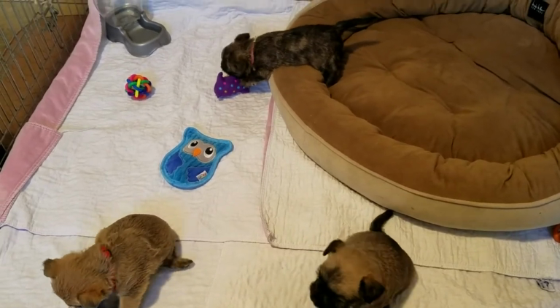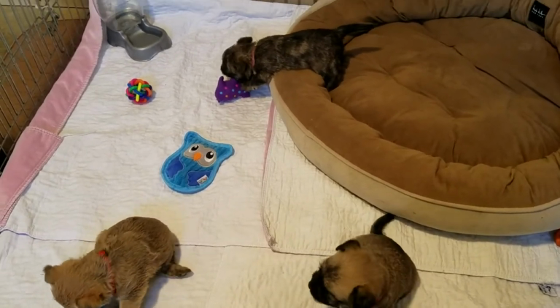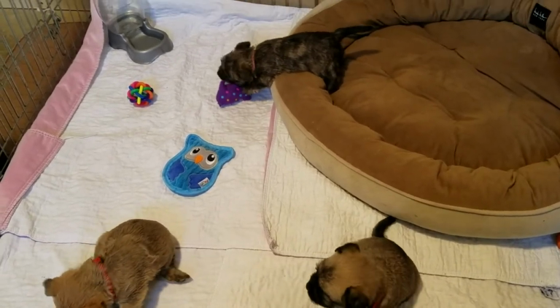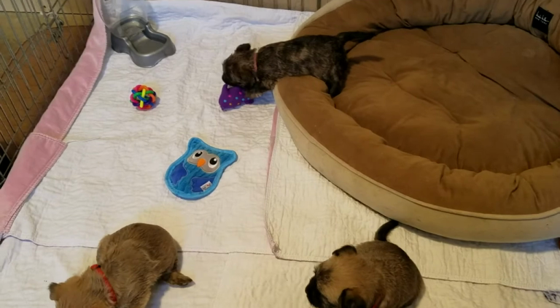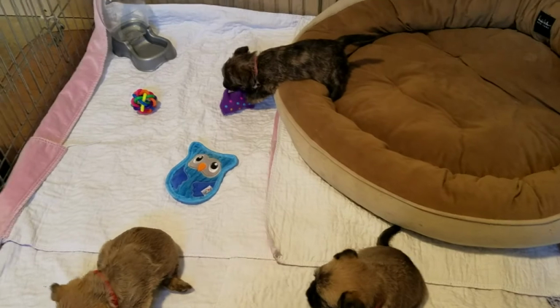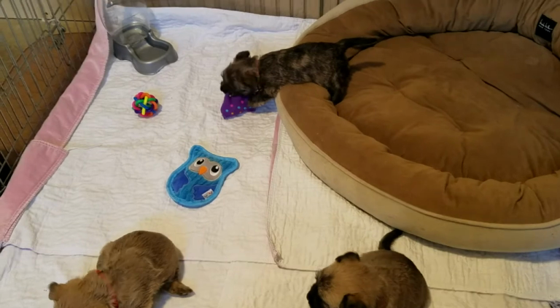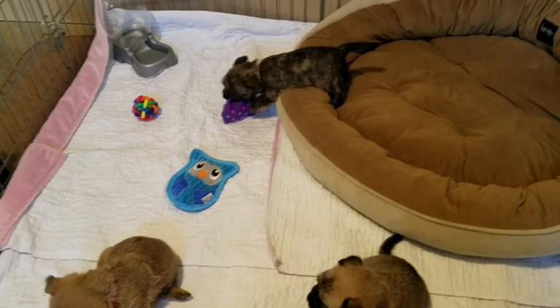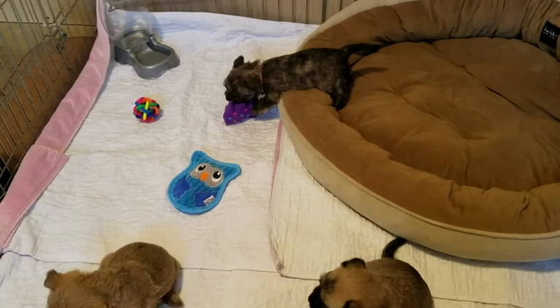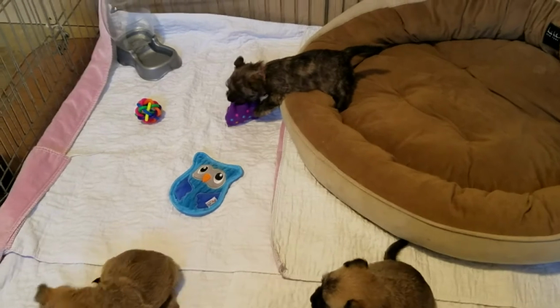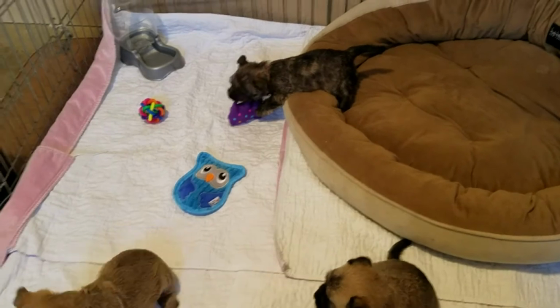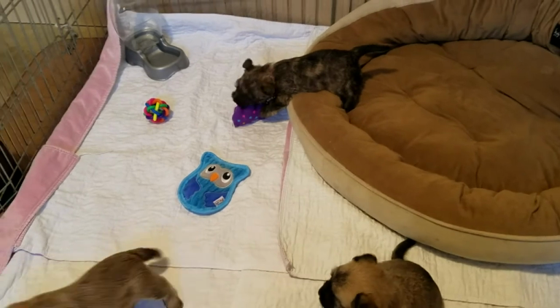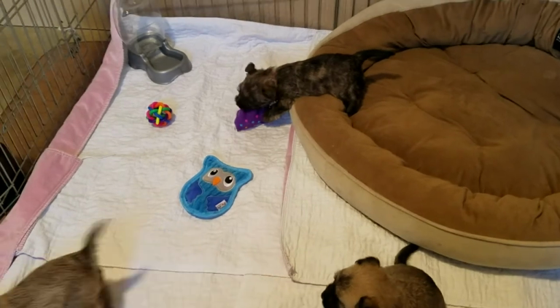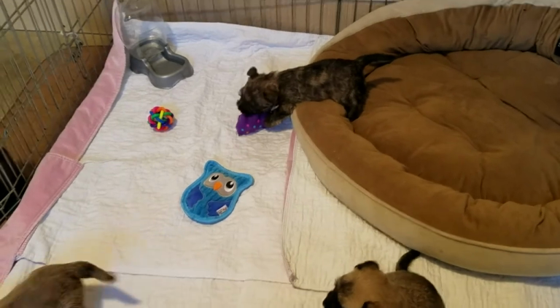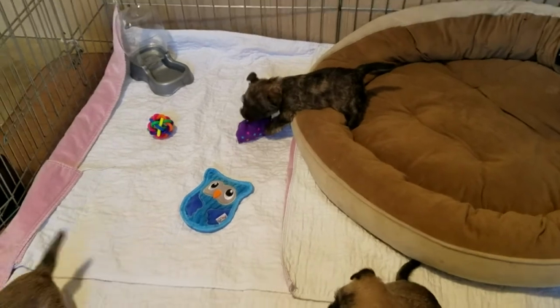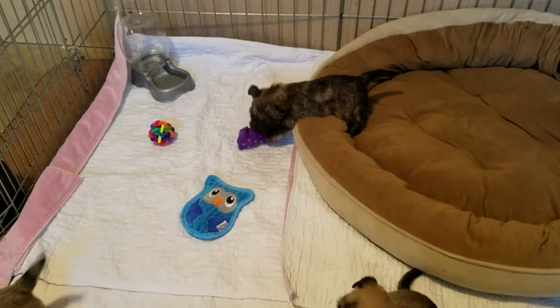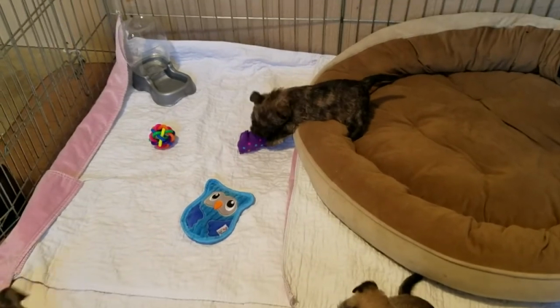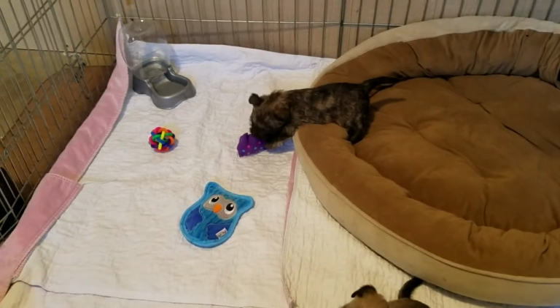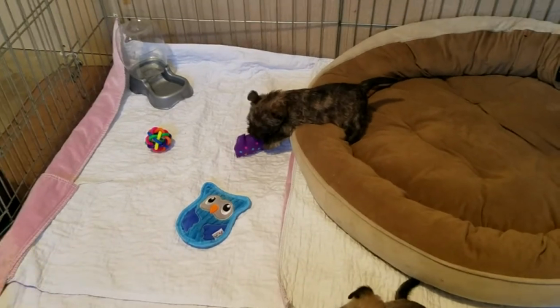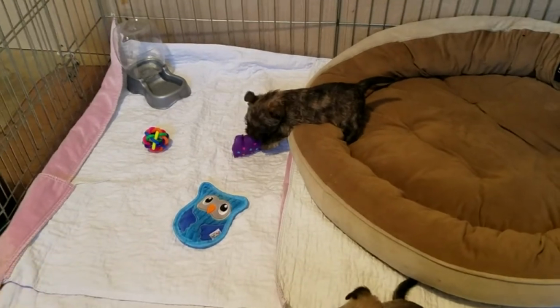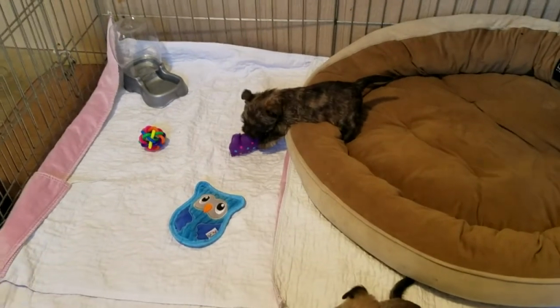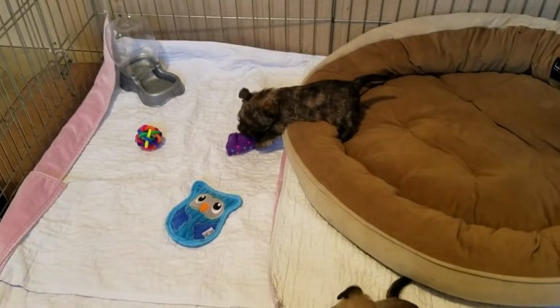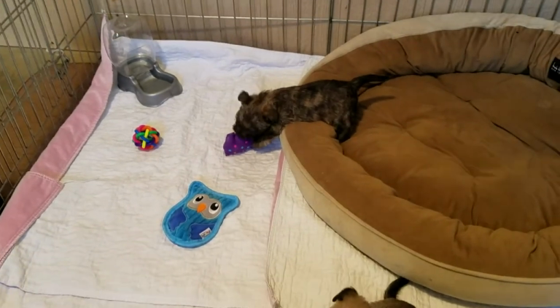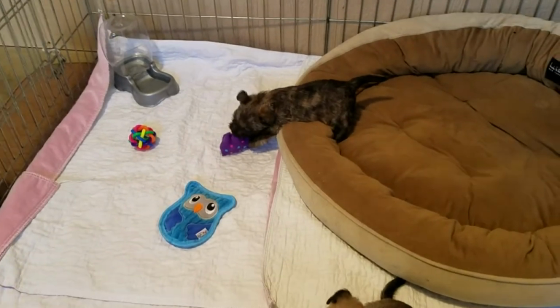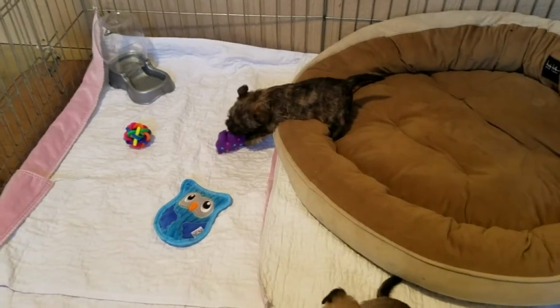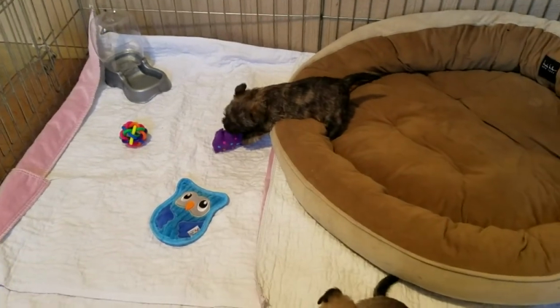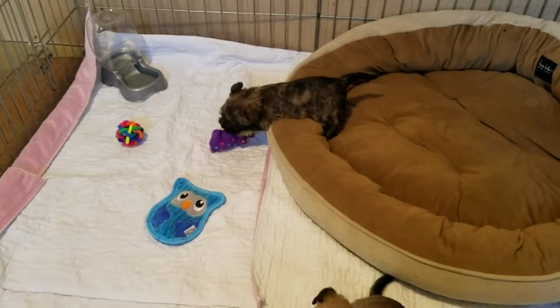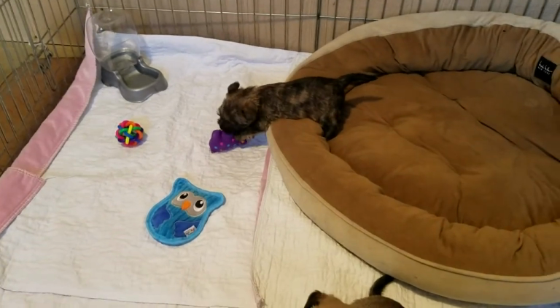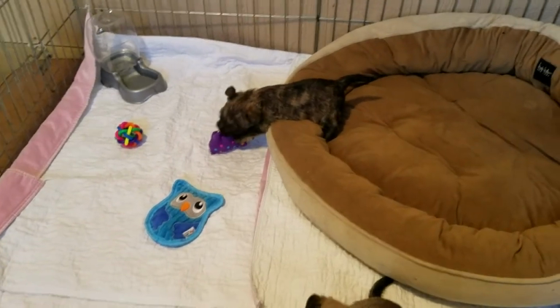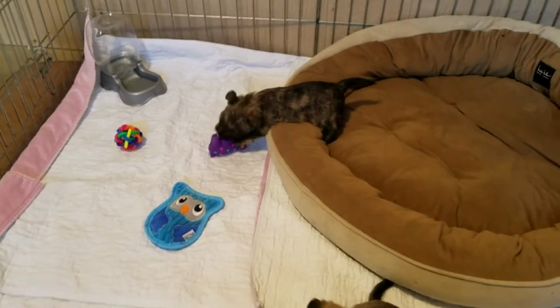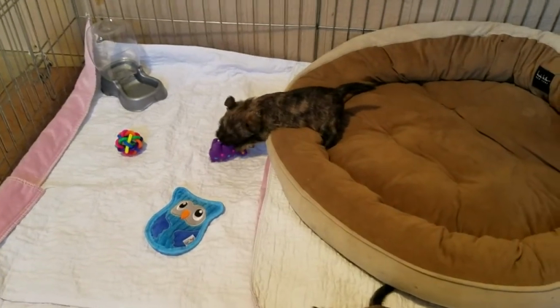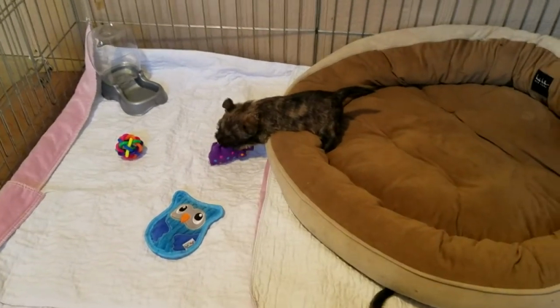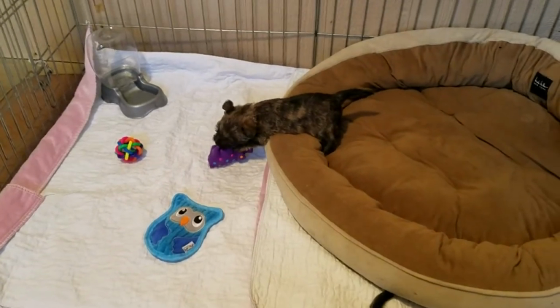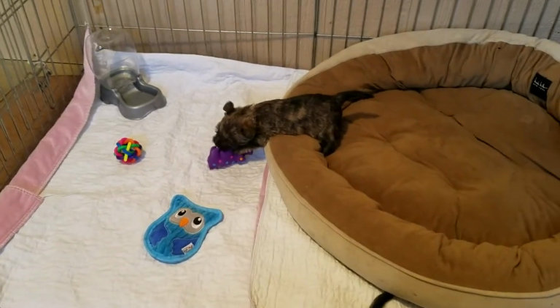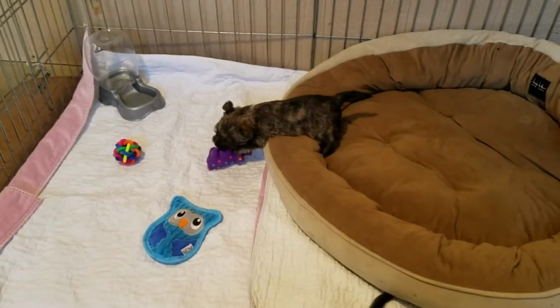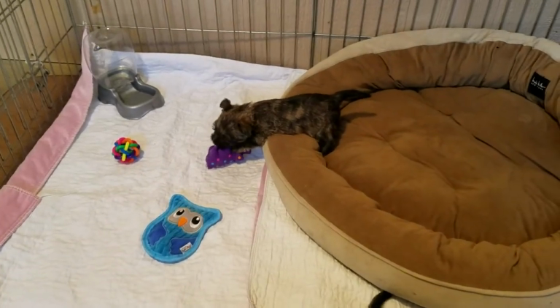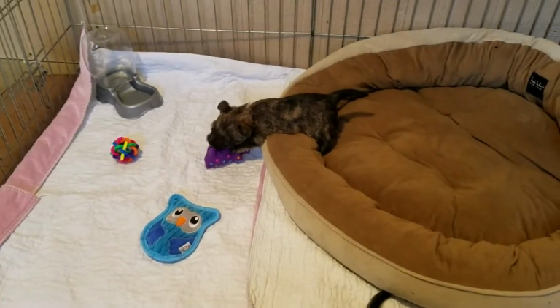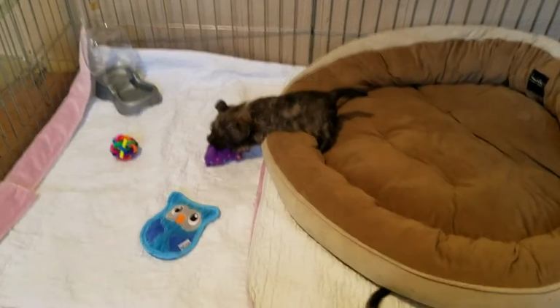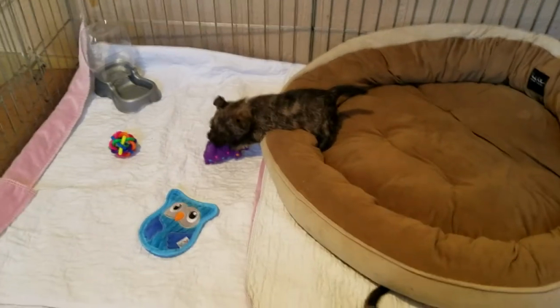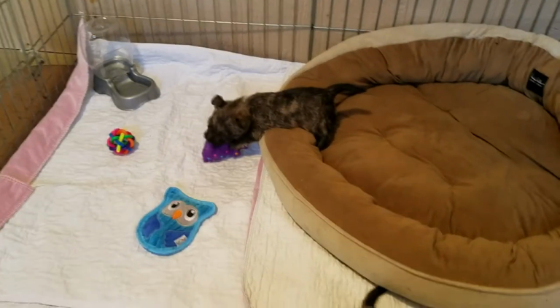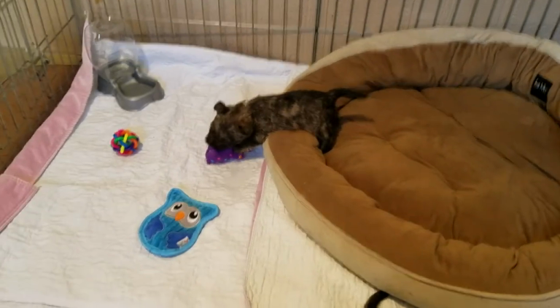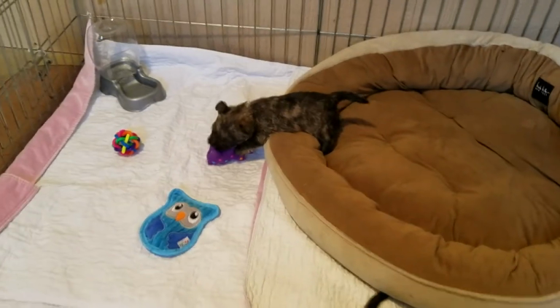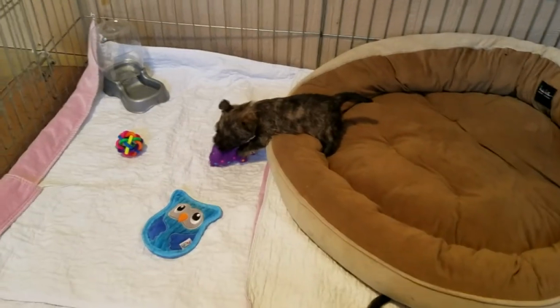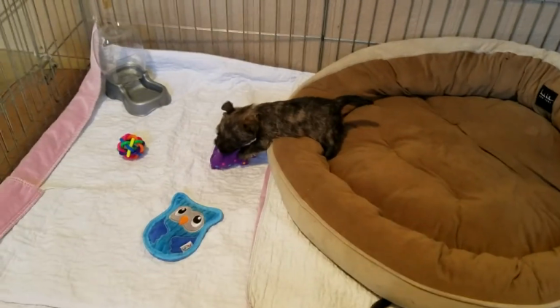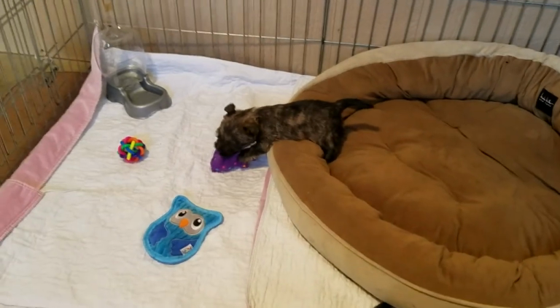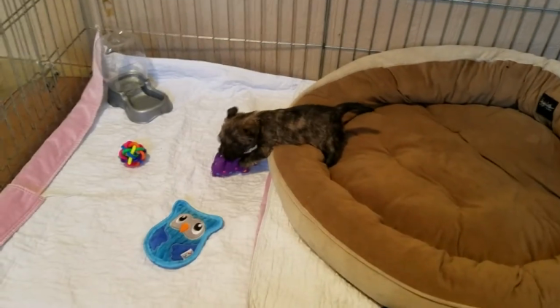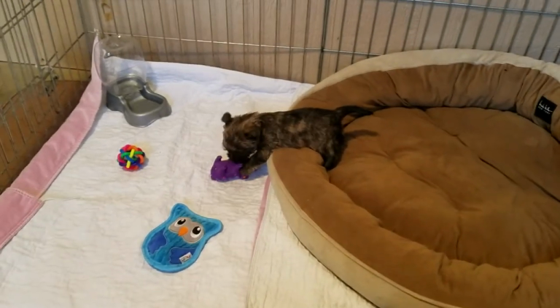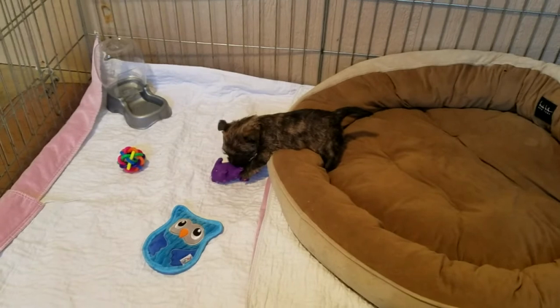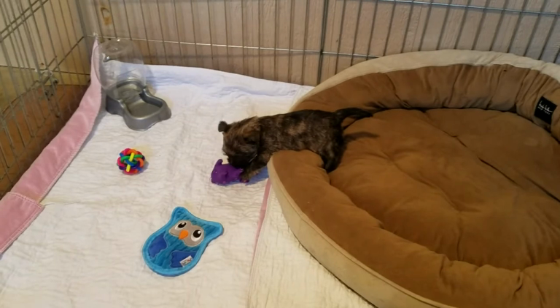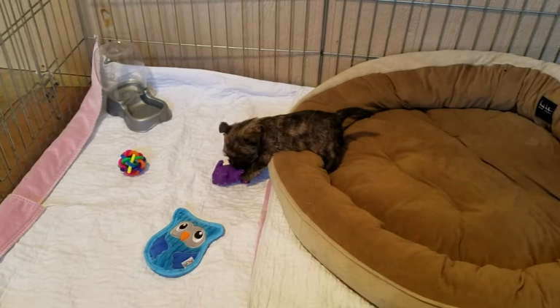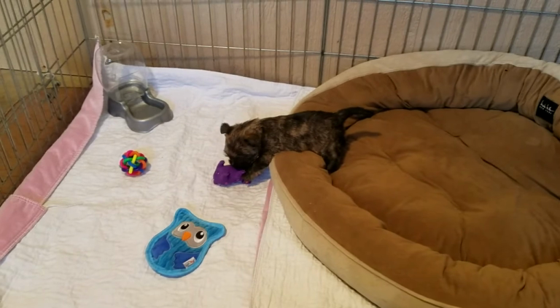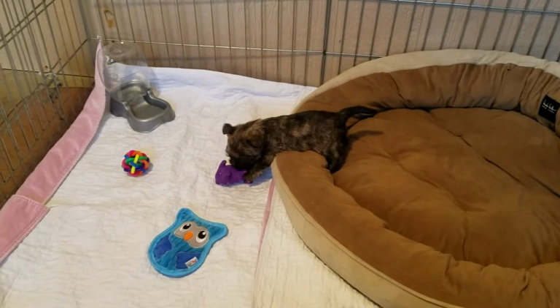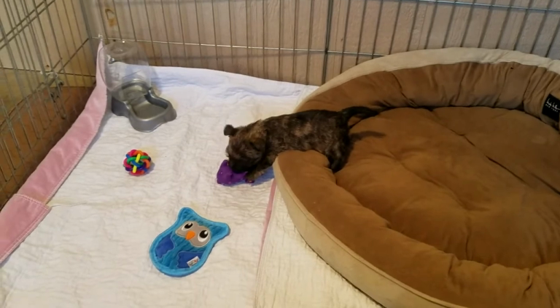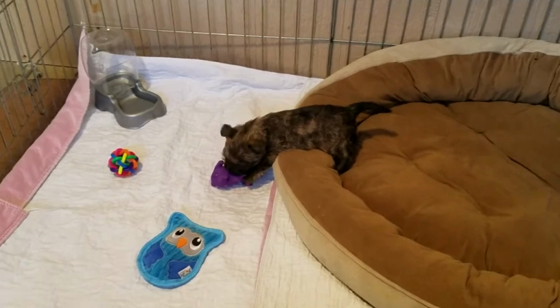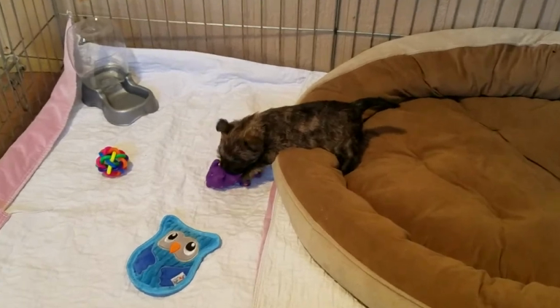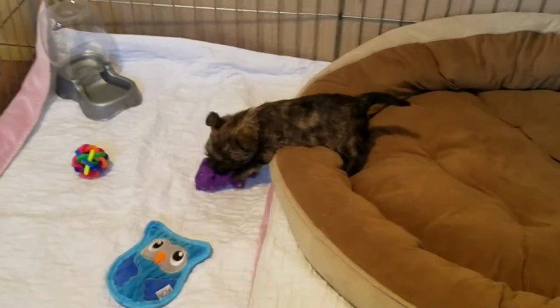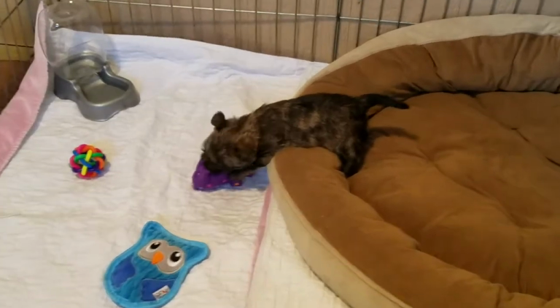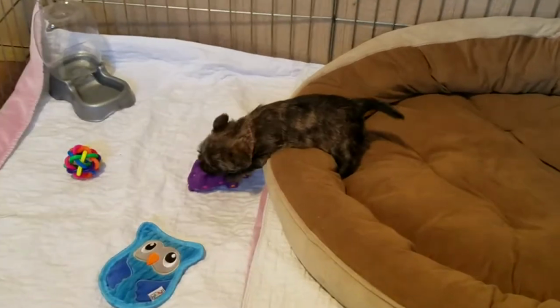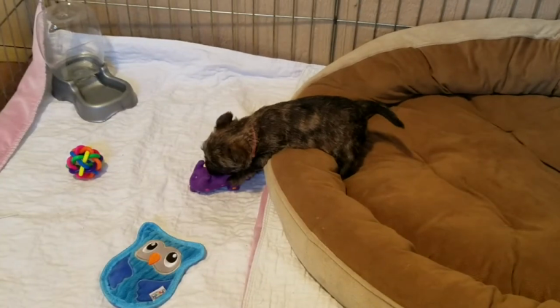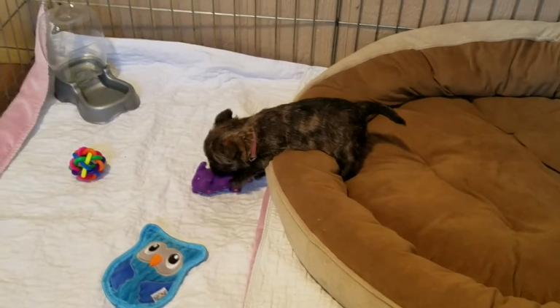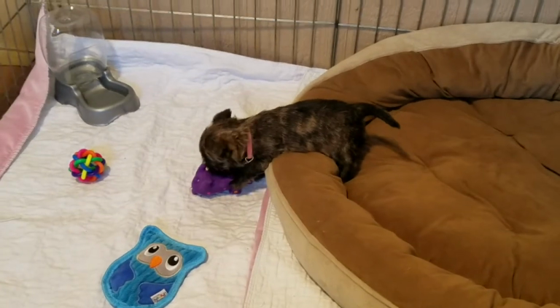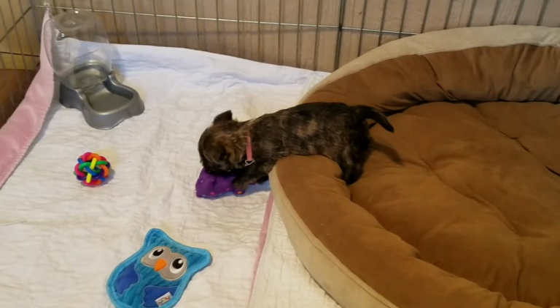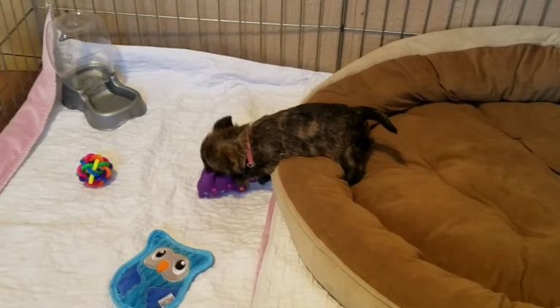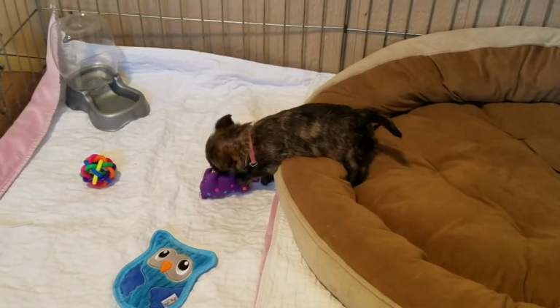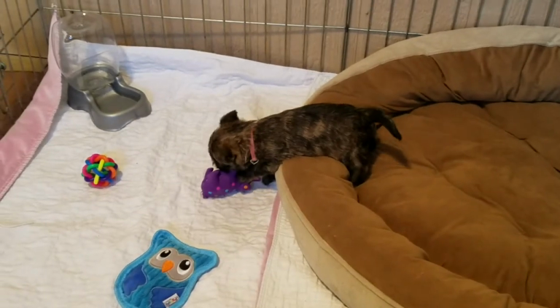There's one of the little girls at the top of the screen. She is the light pink collared puppy.